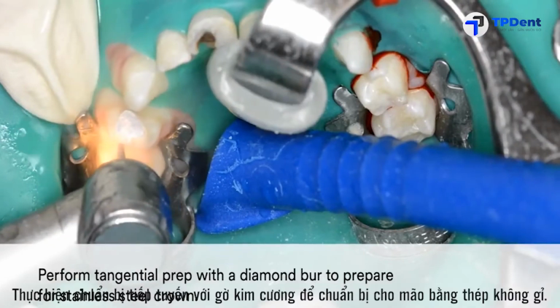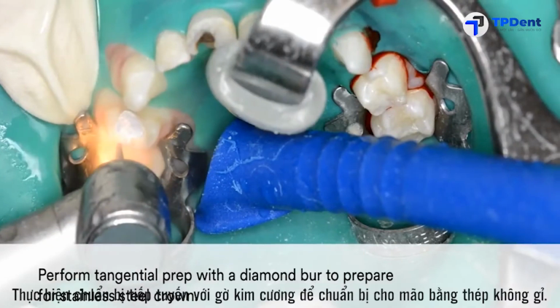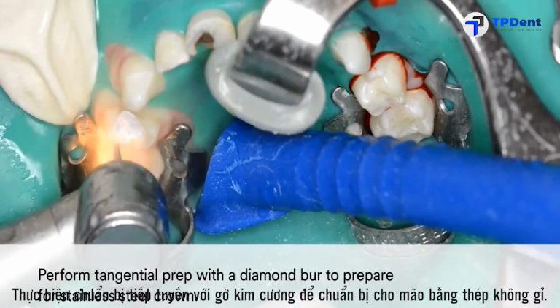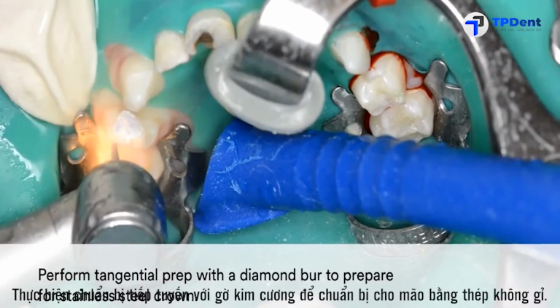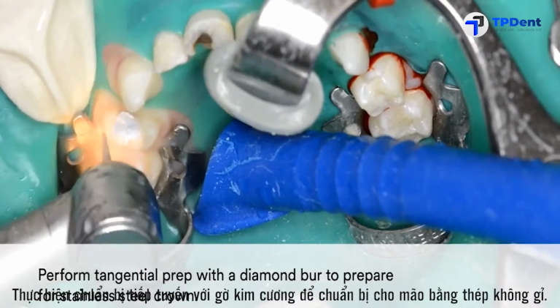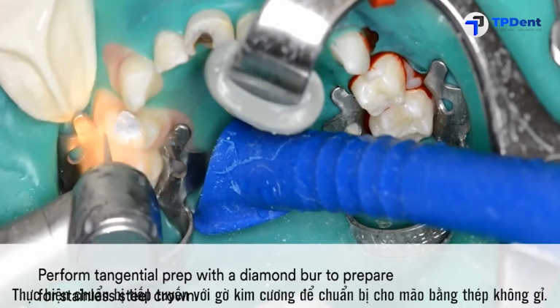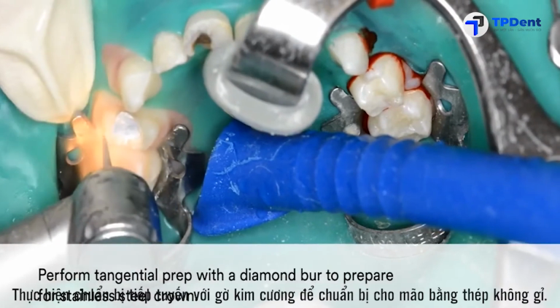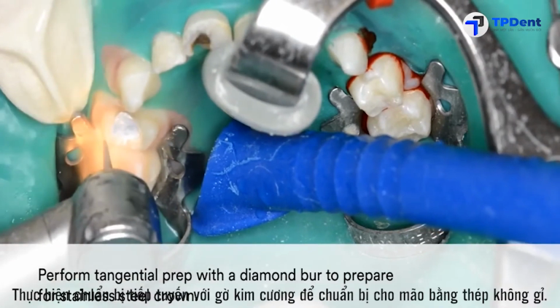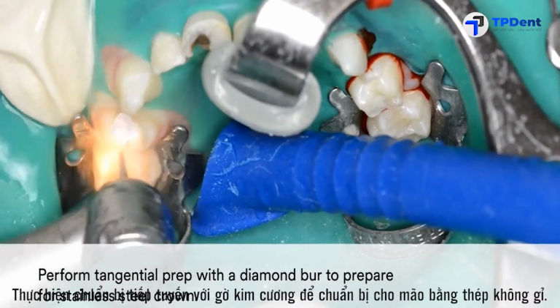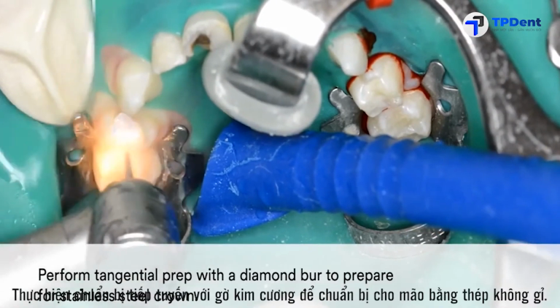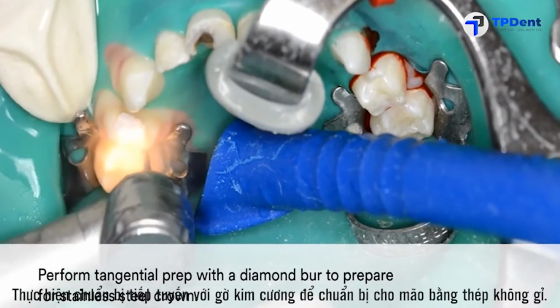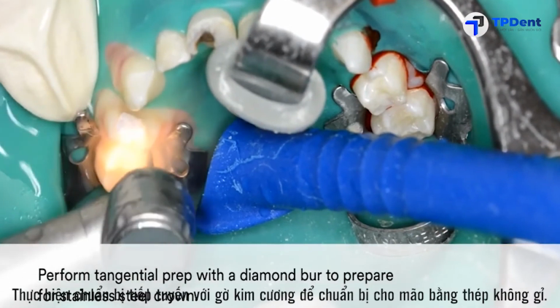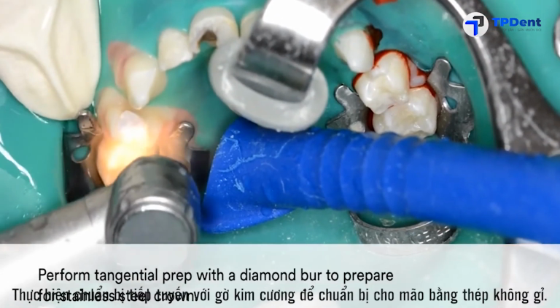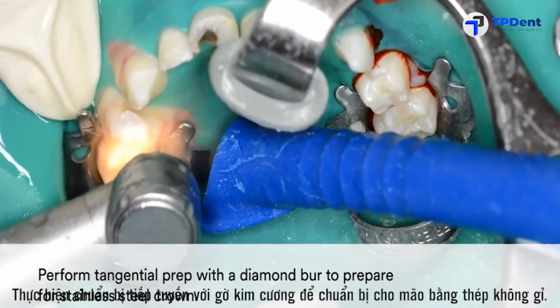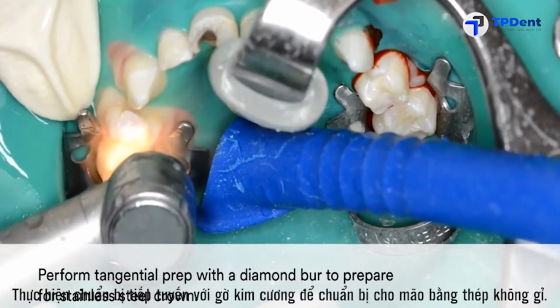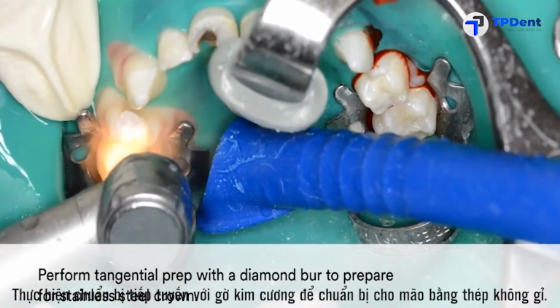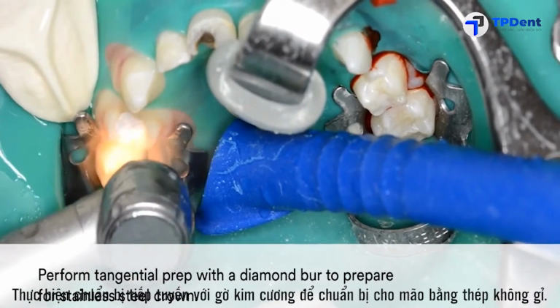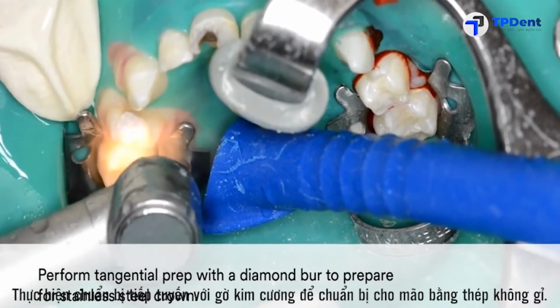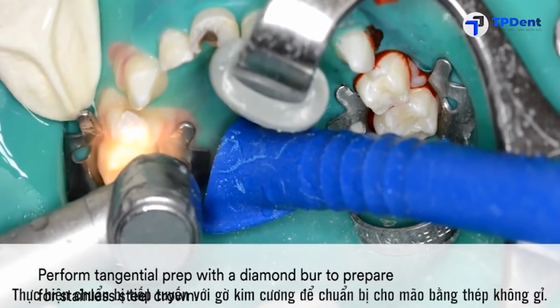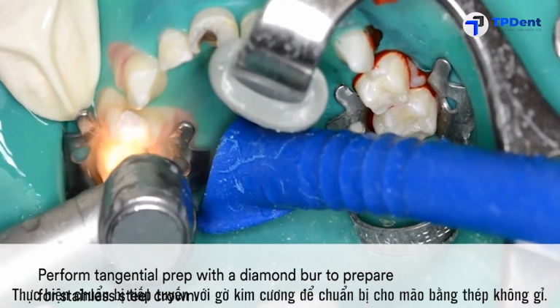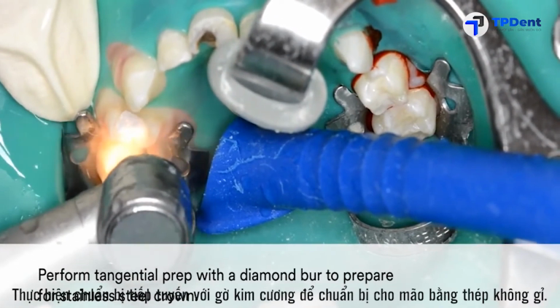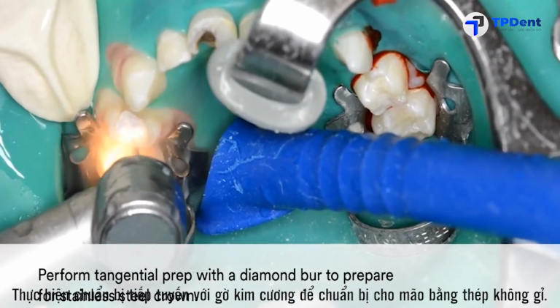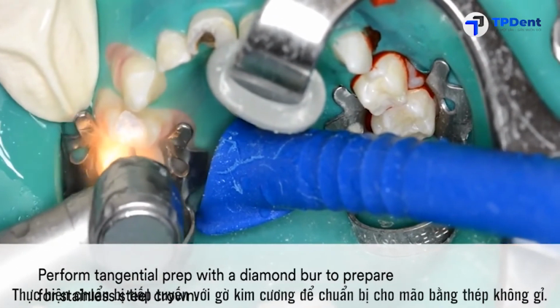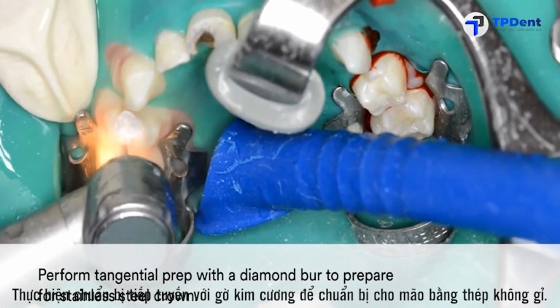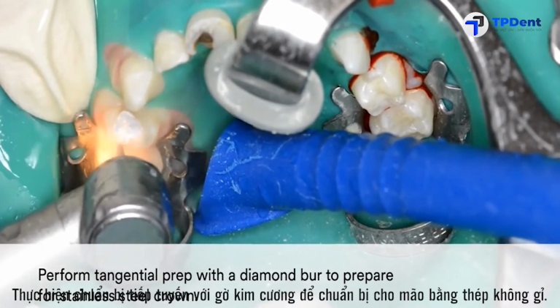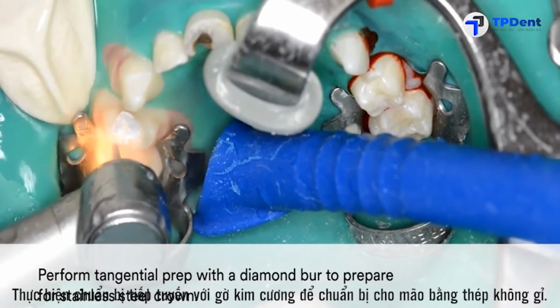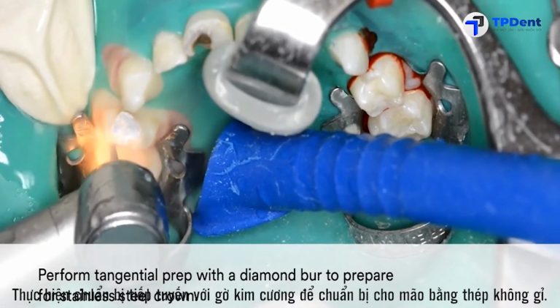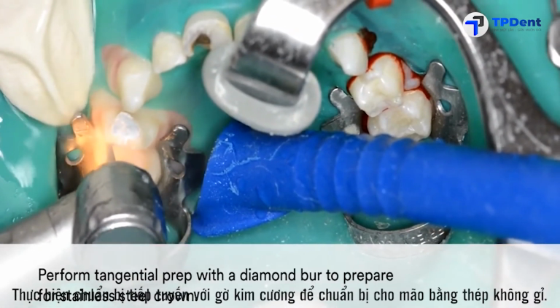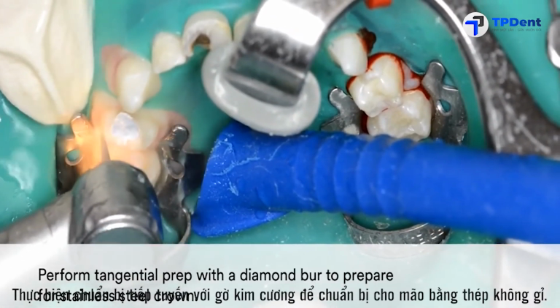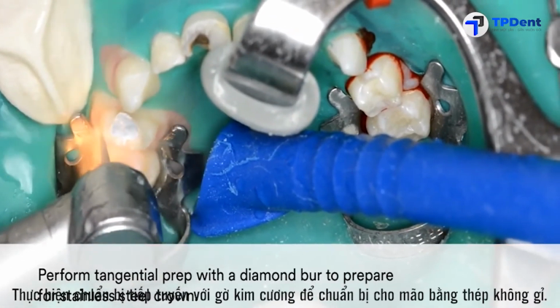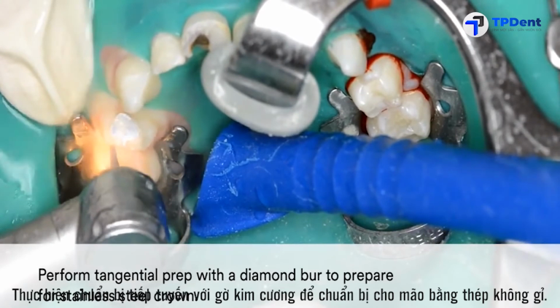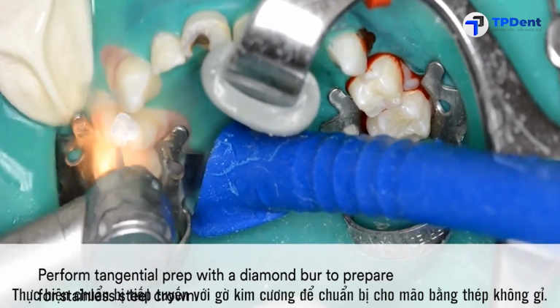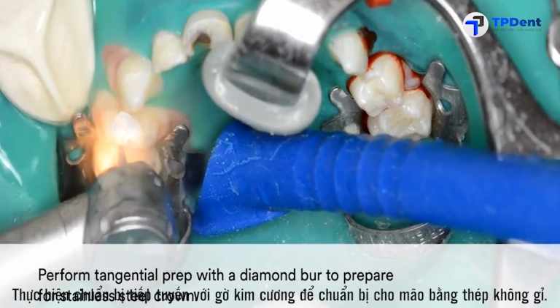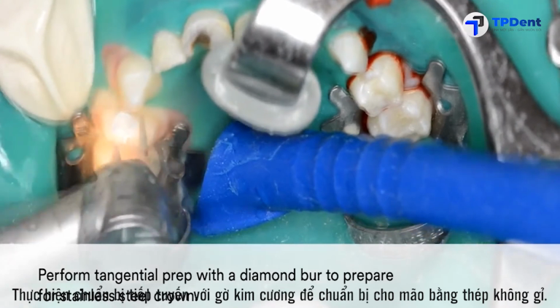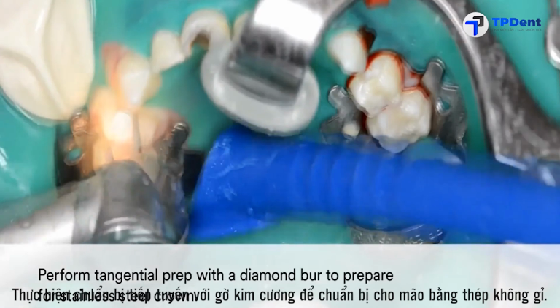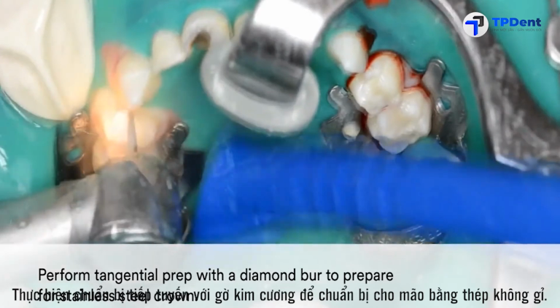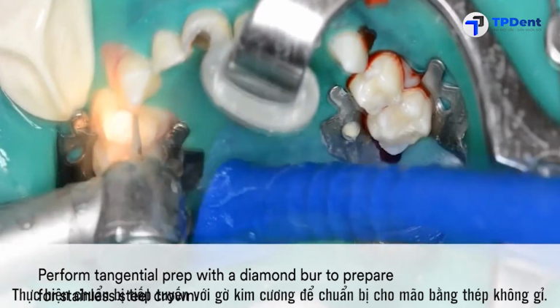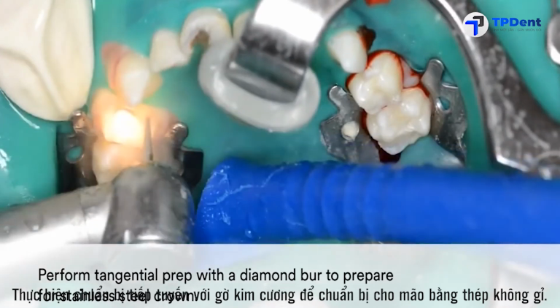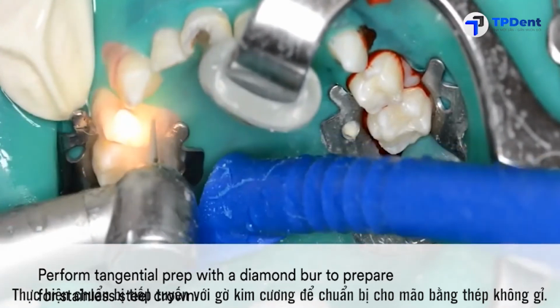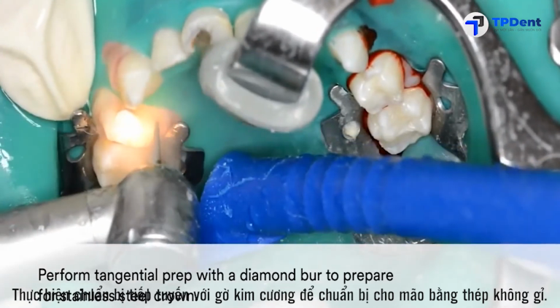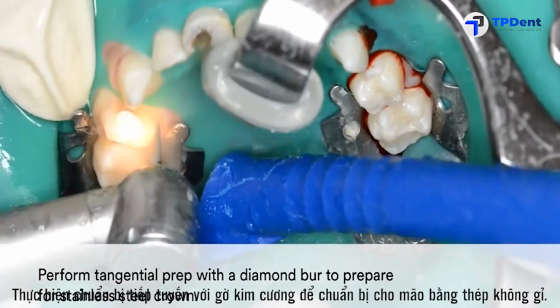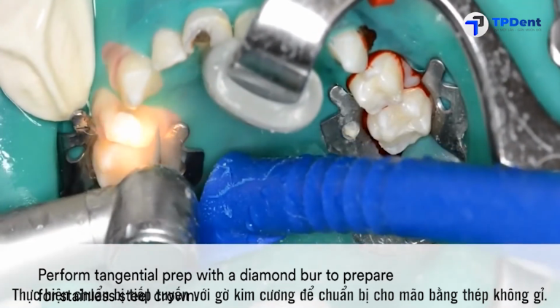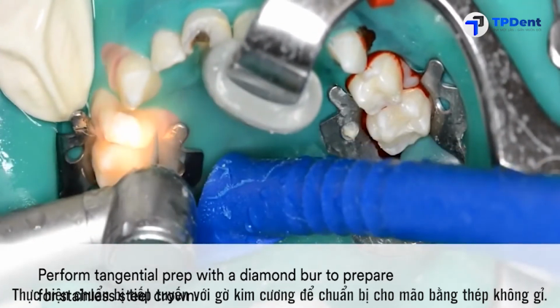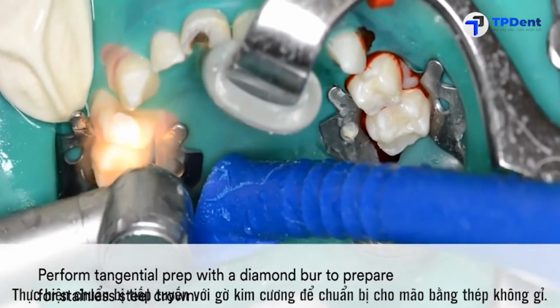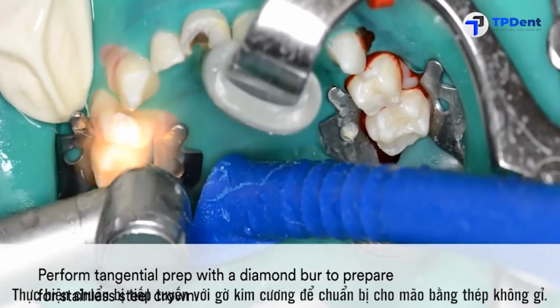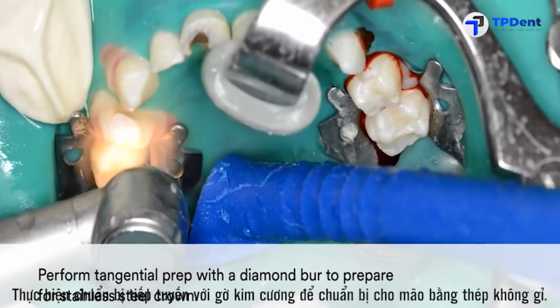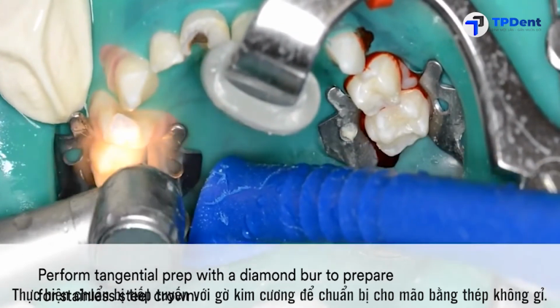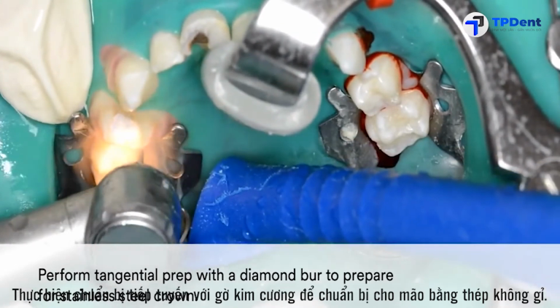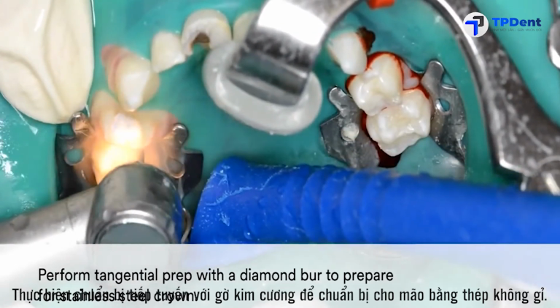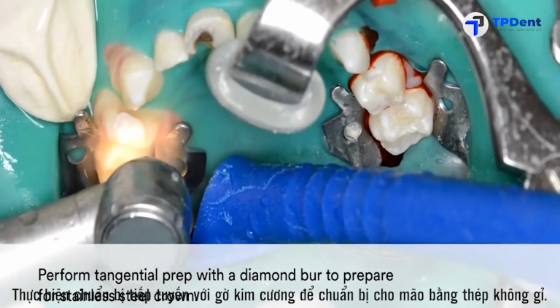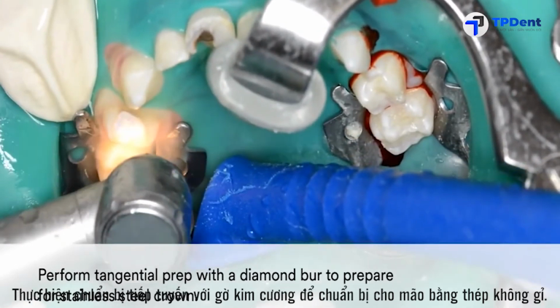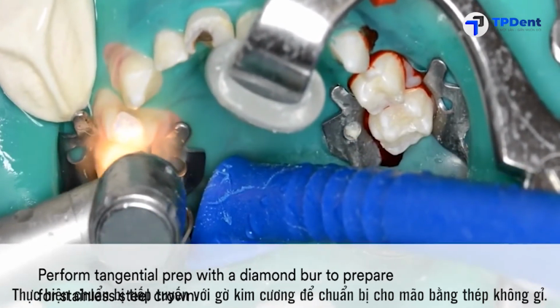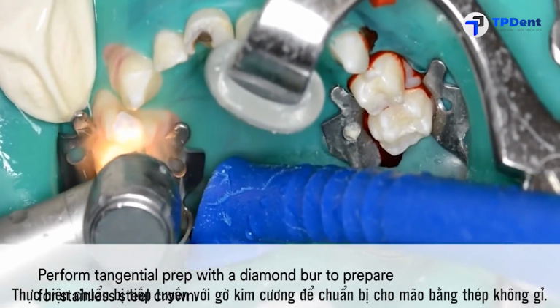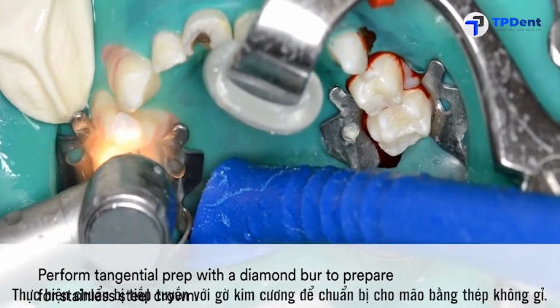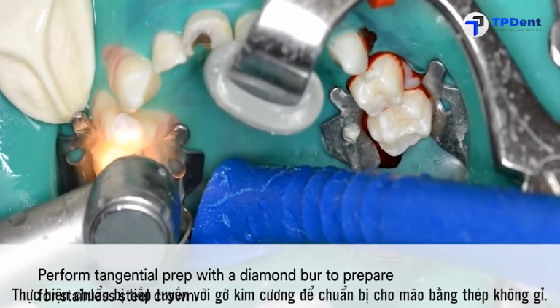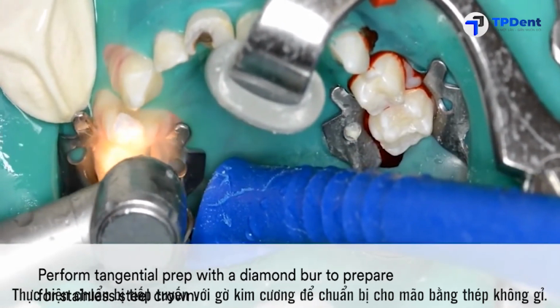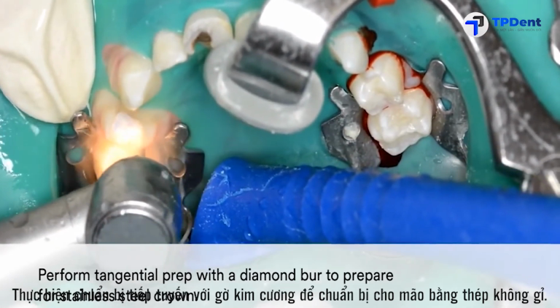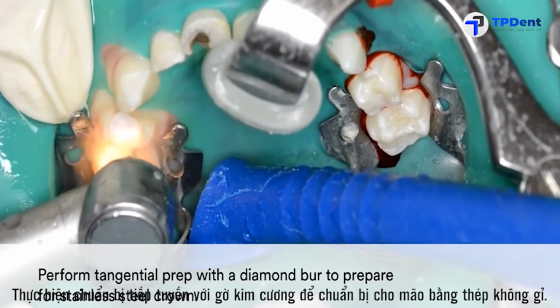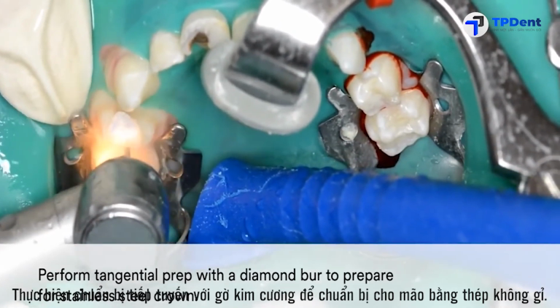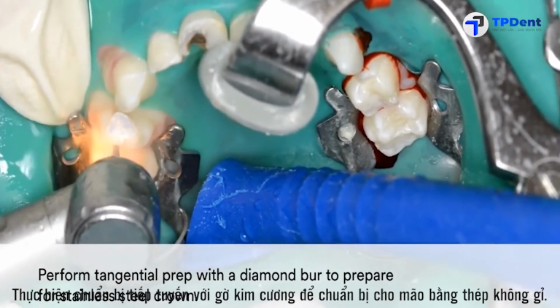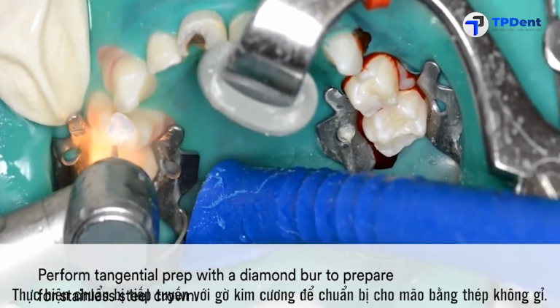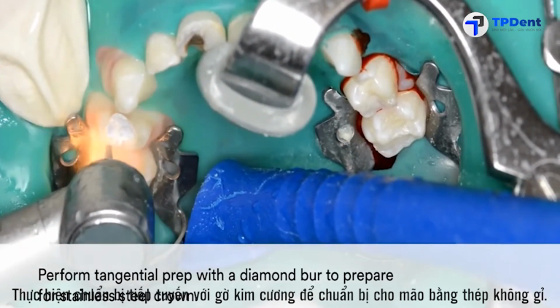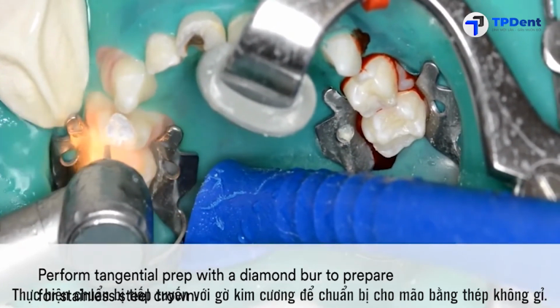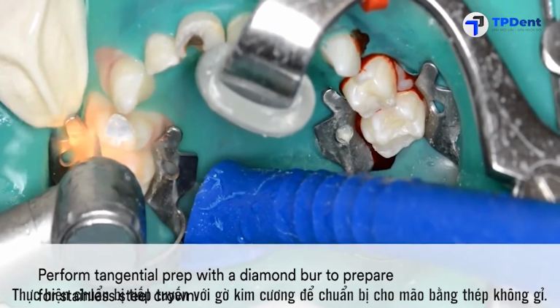After sealing the pulp, perform tangential prep with a diamond burr to prepare for the stainless steel crown.